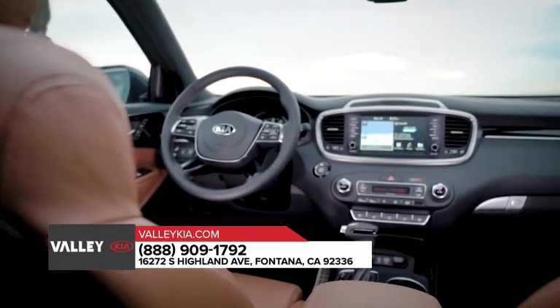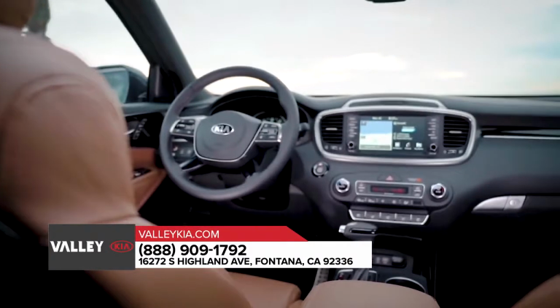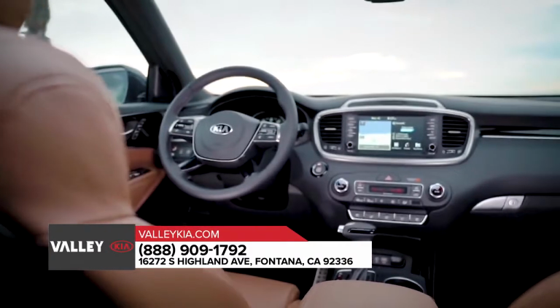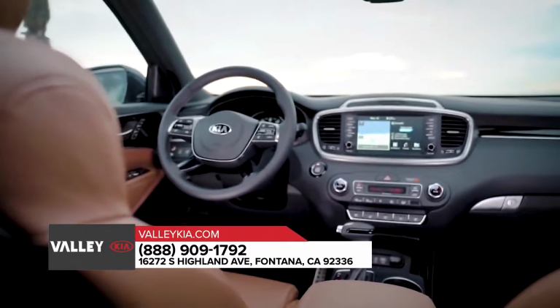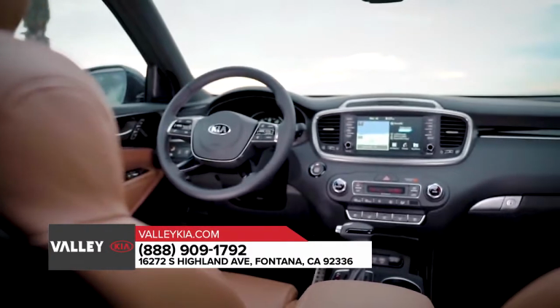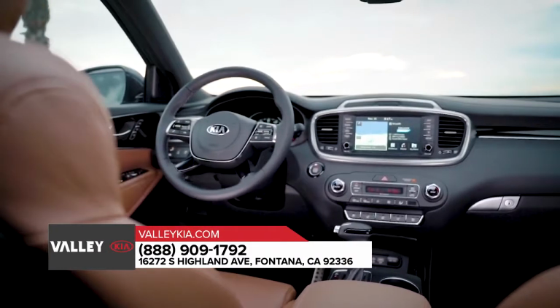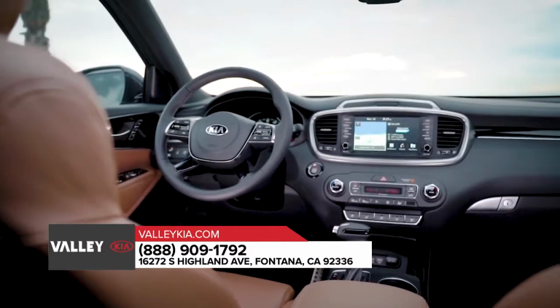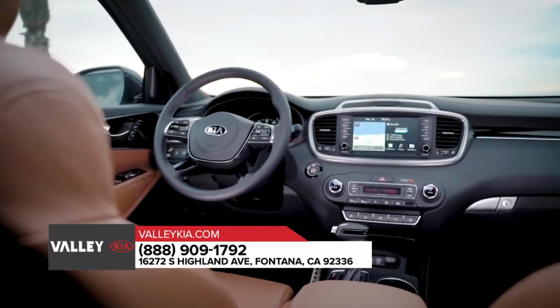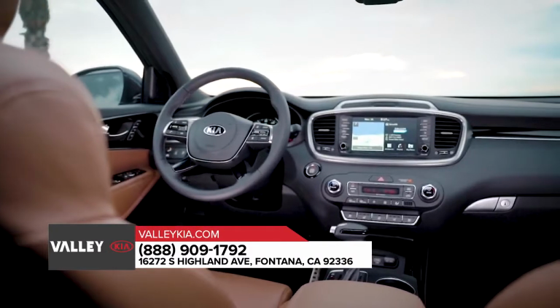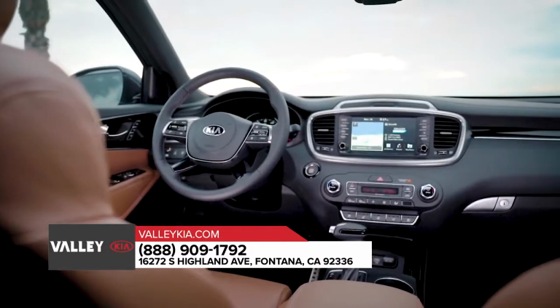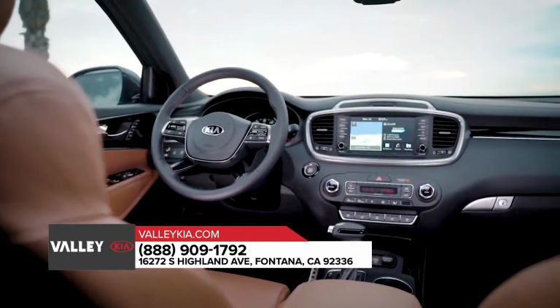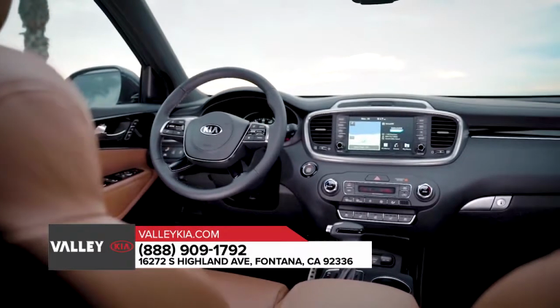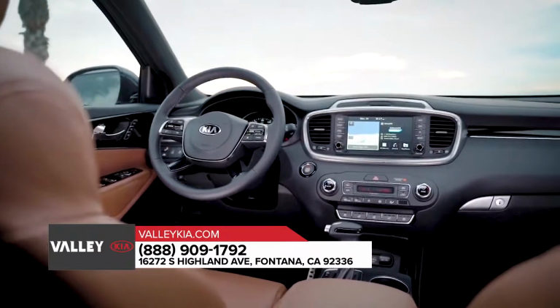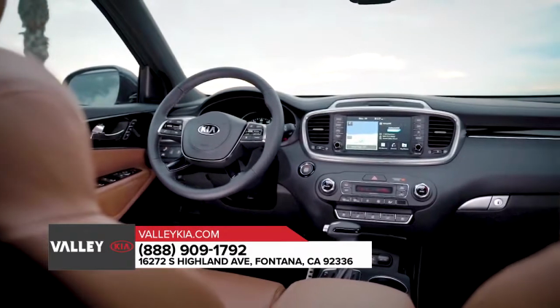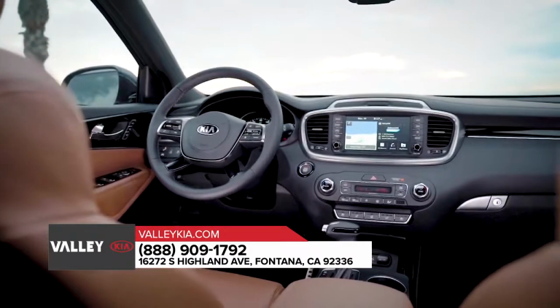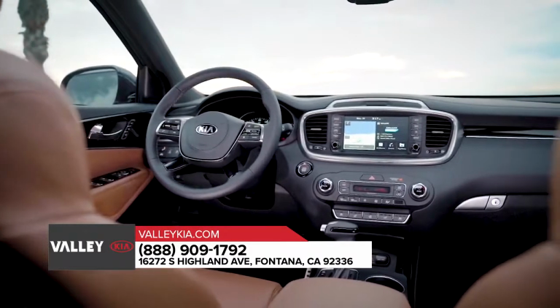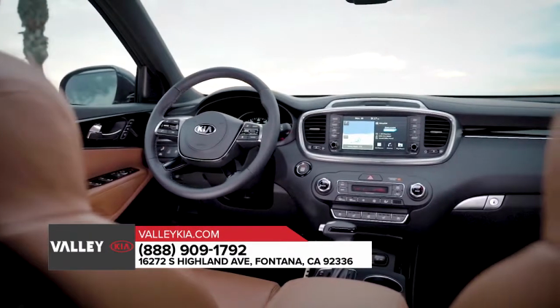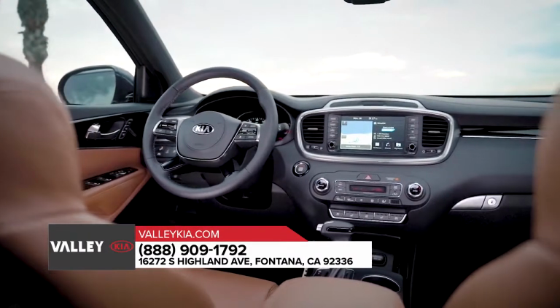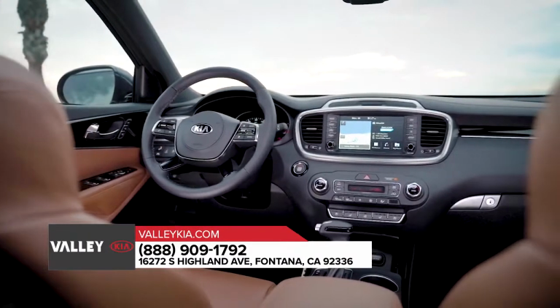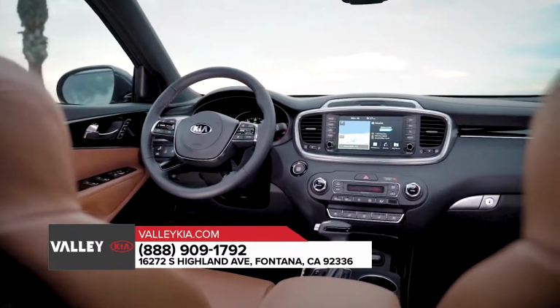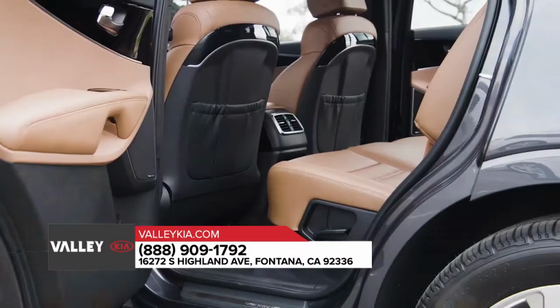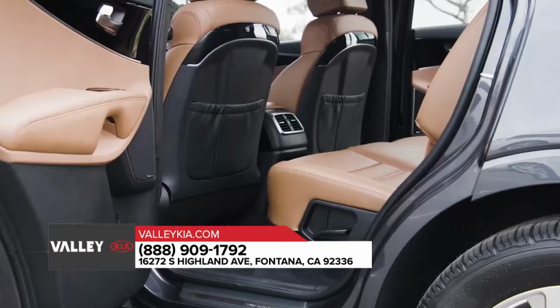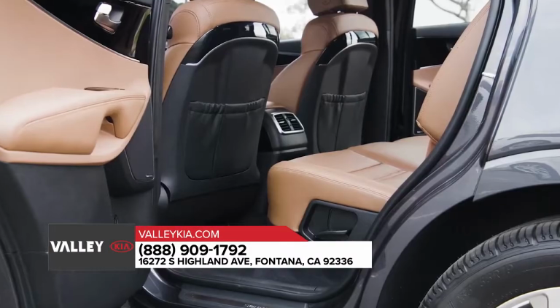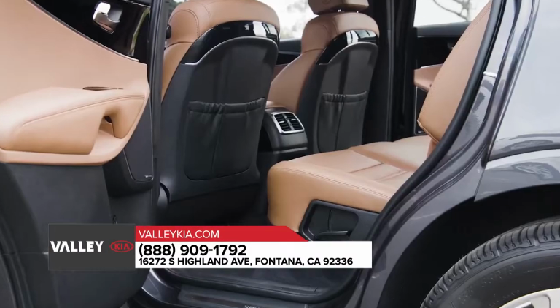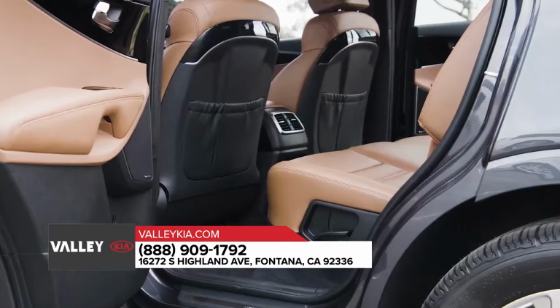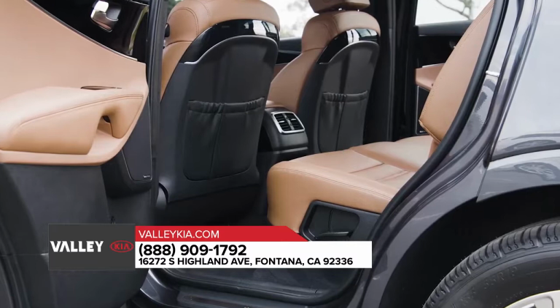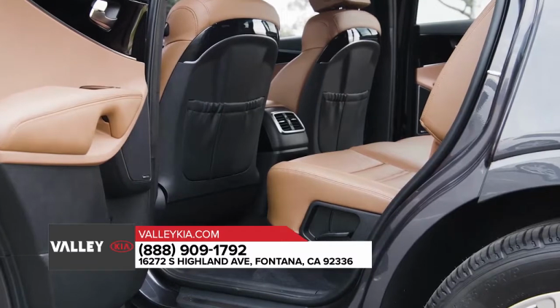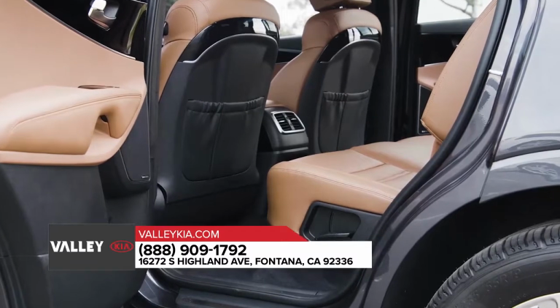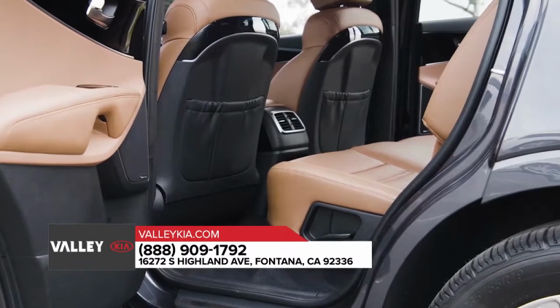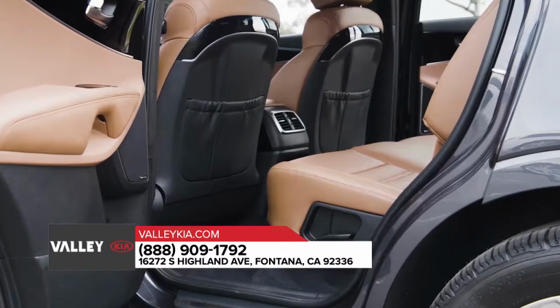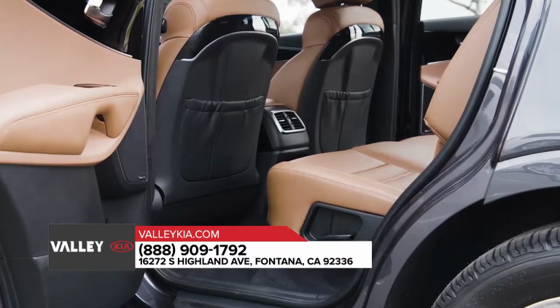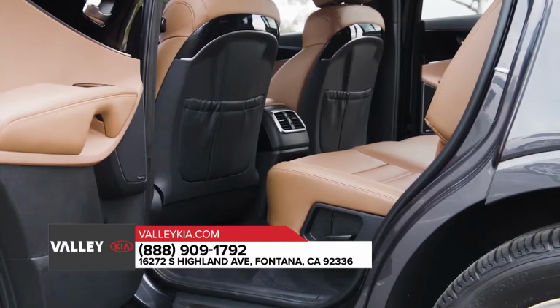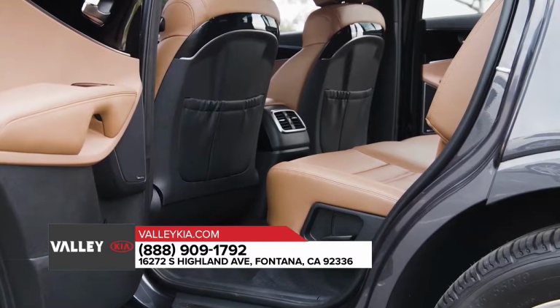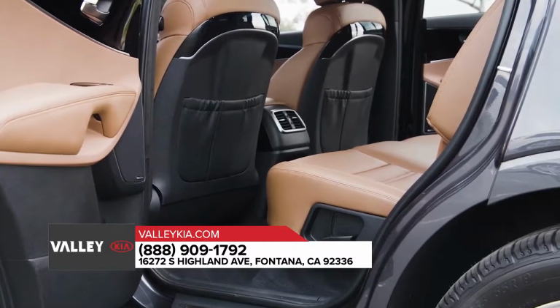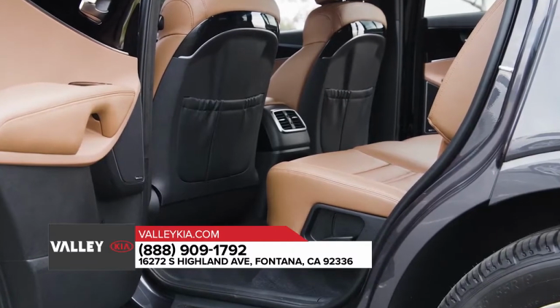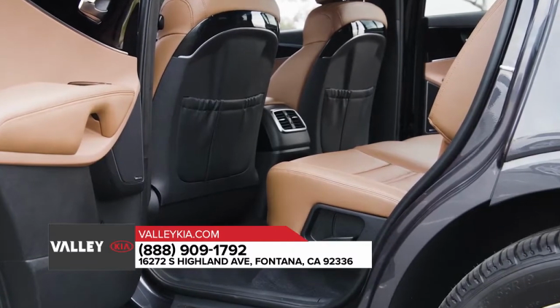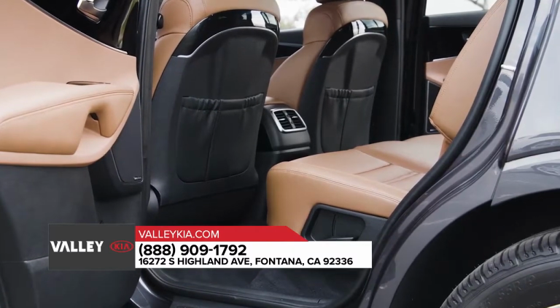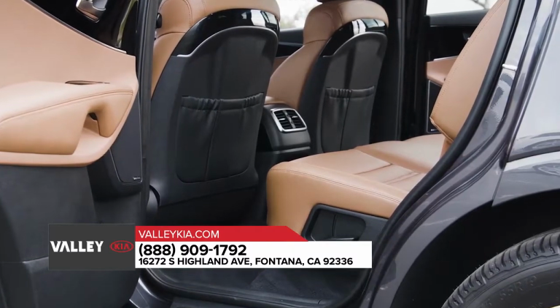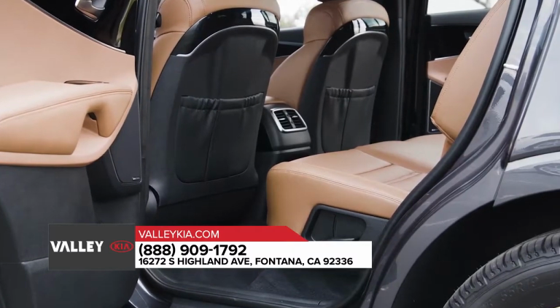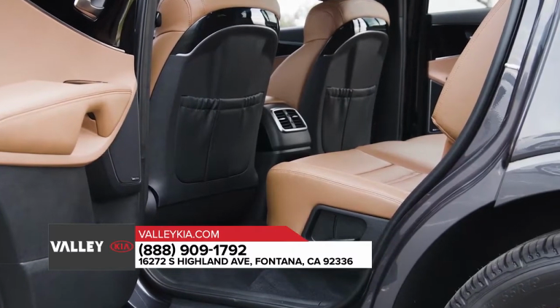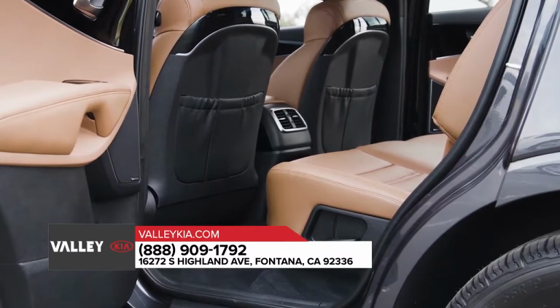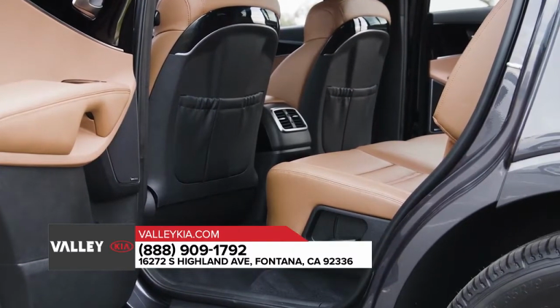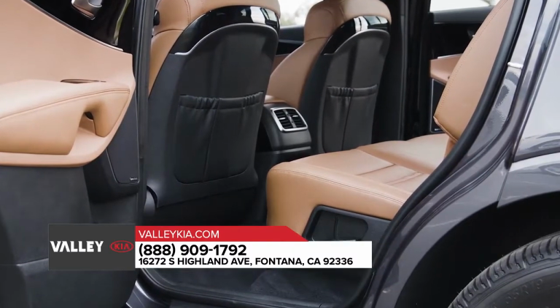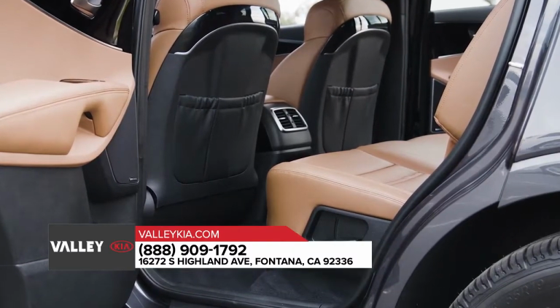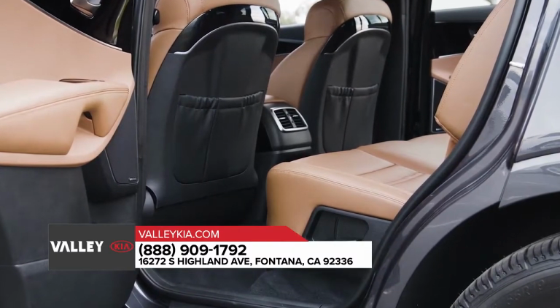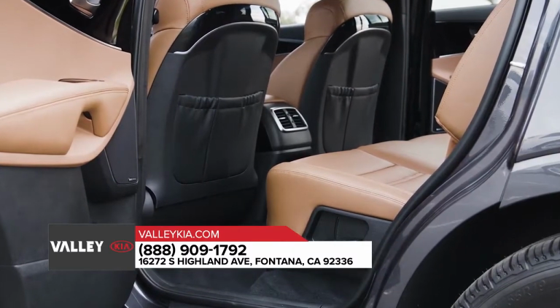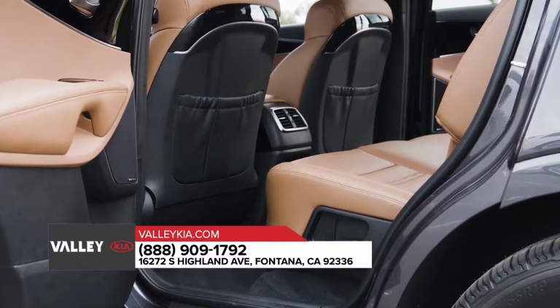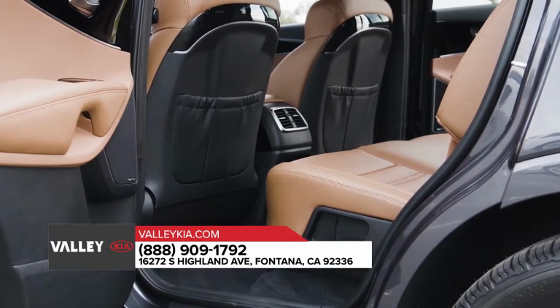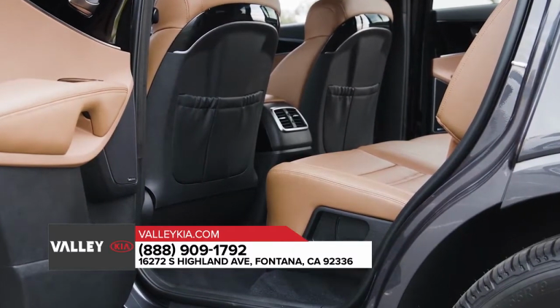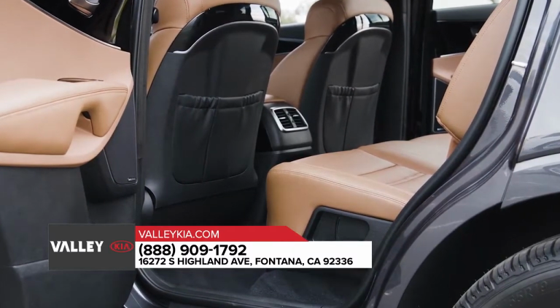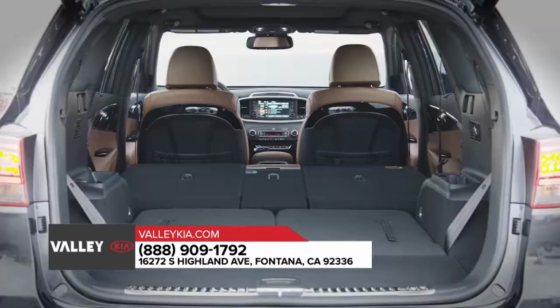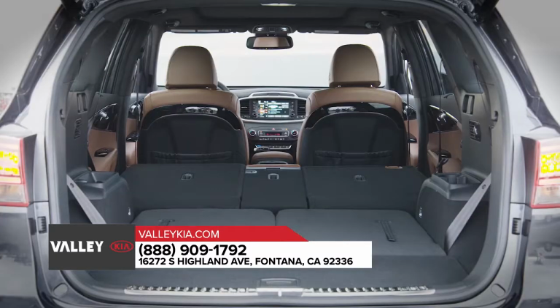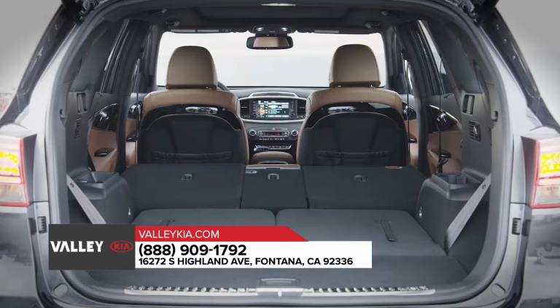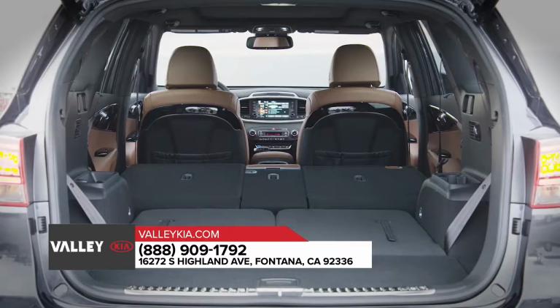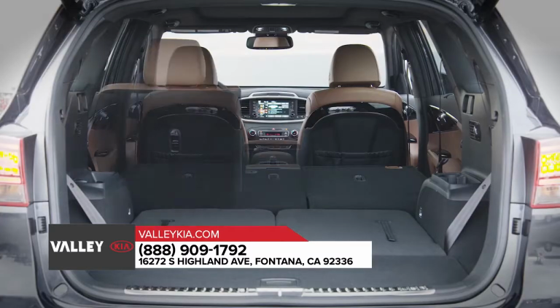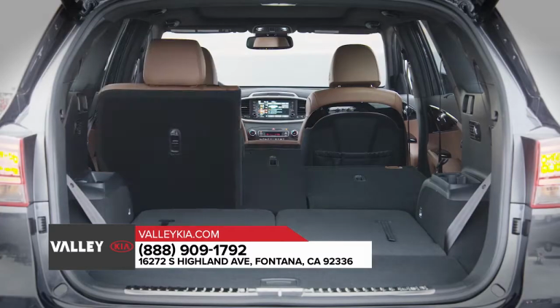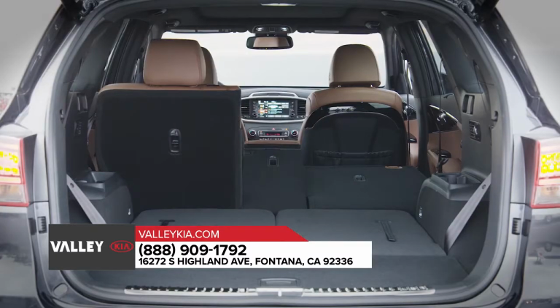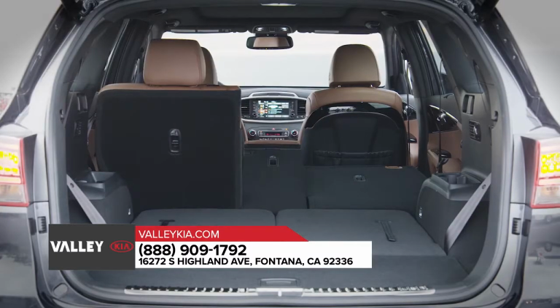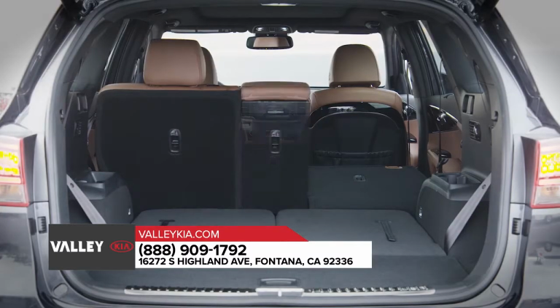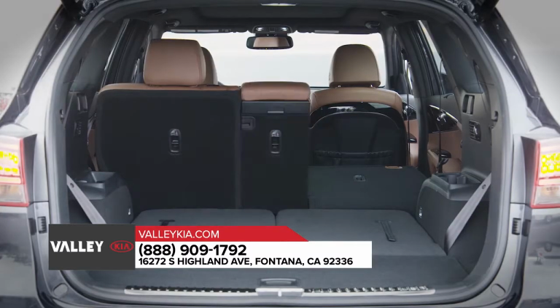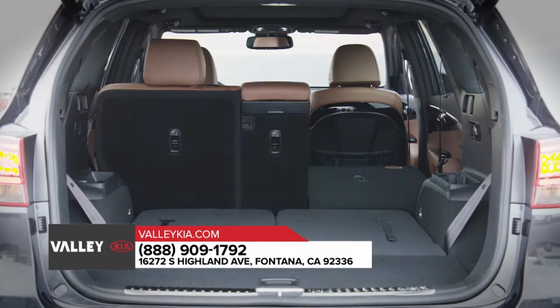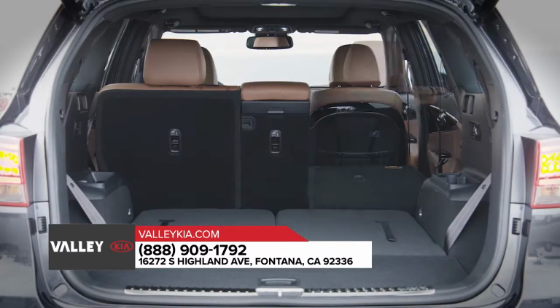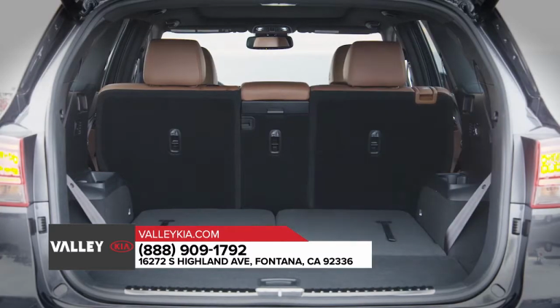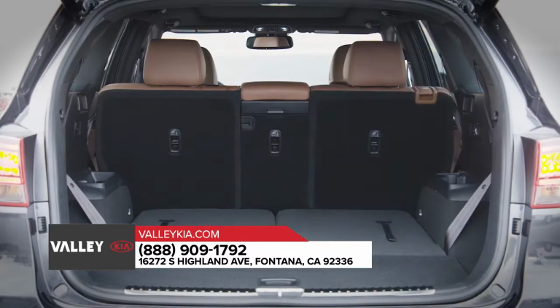The Sorento is built to adapt and innovate for the way you live. The interior offers room for seven passengers but doesn't compromise comfort.